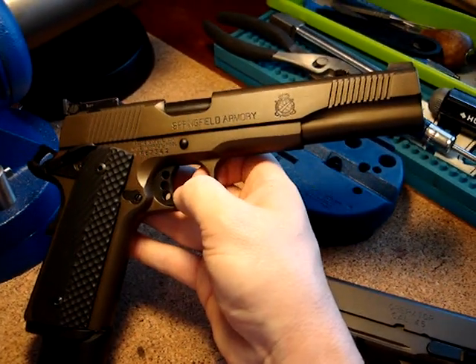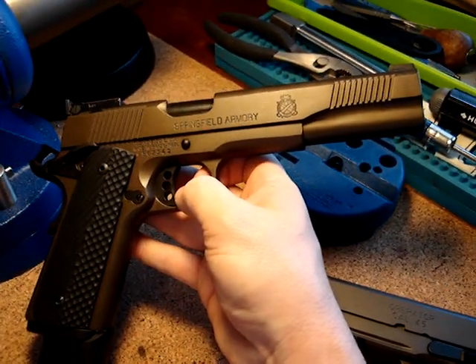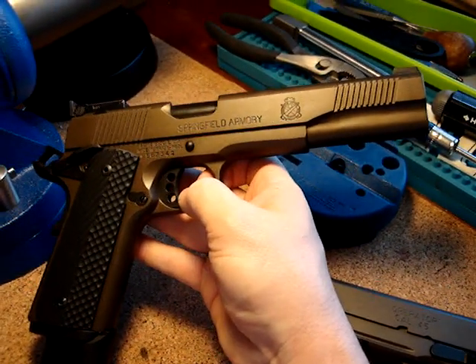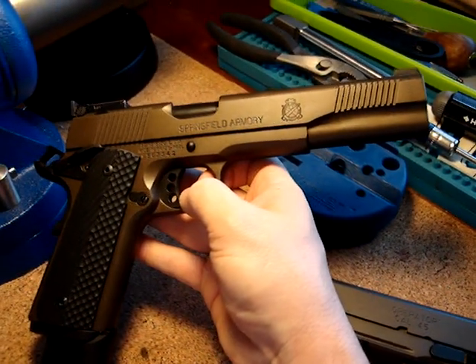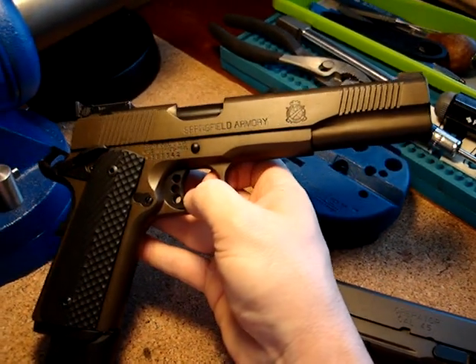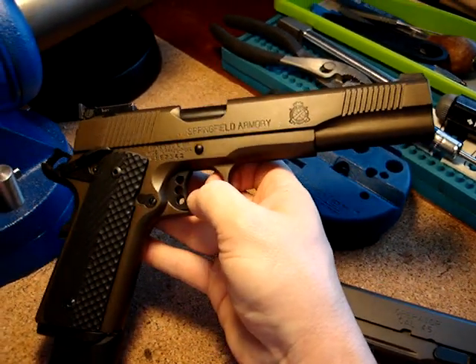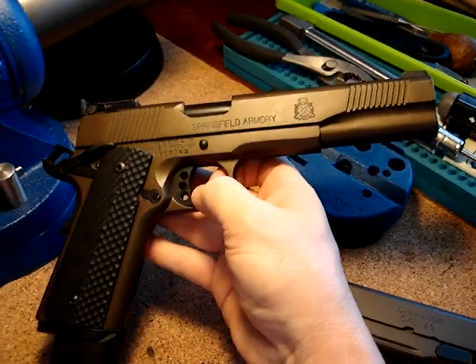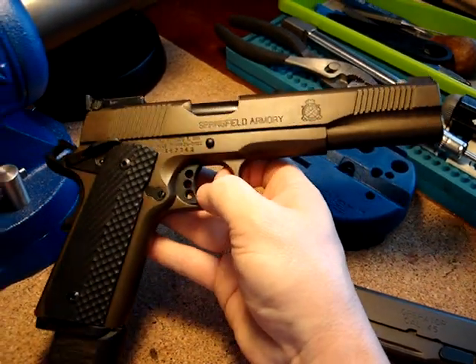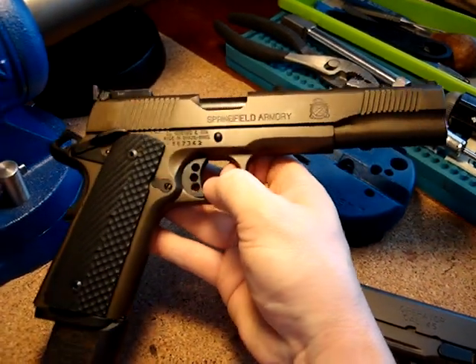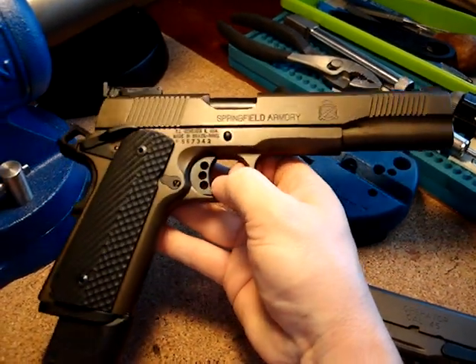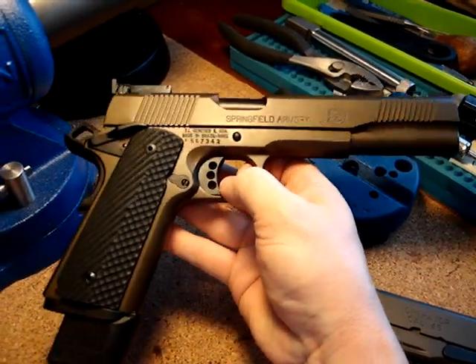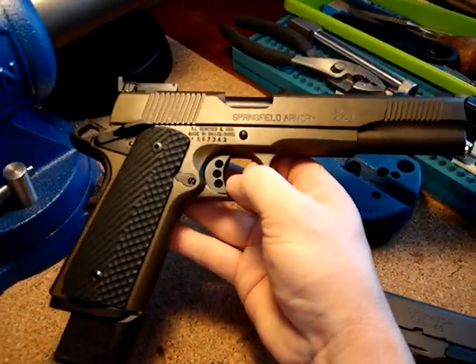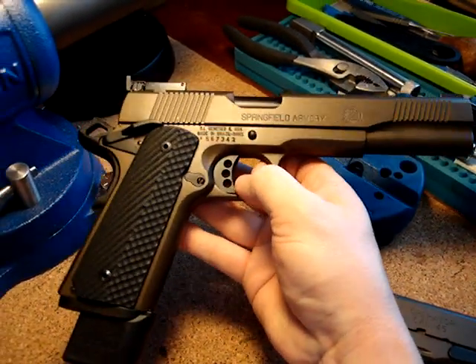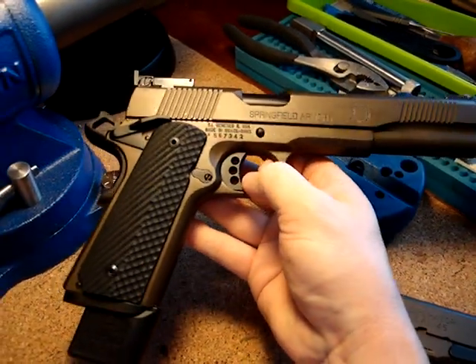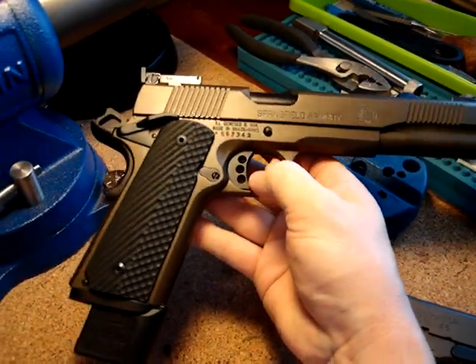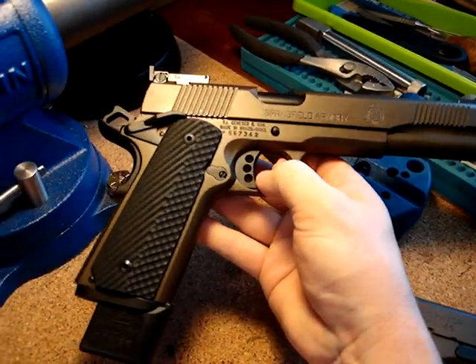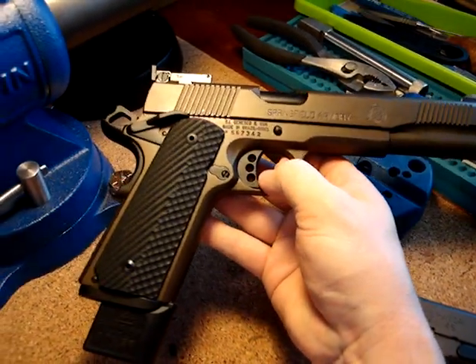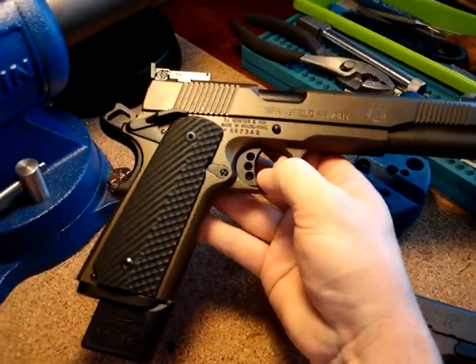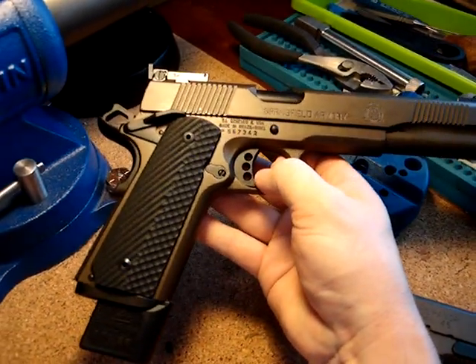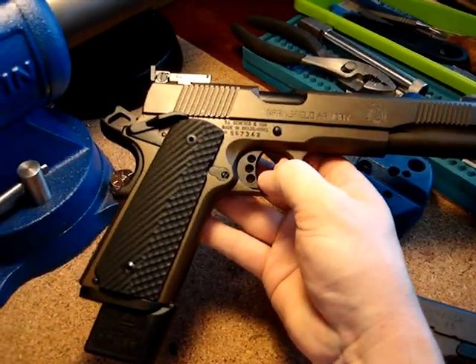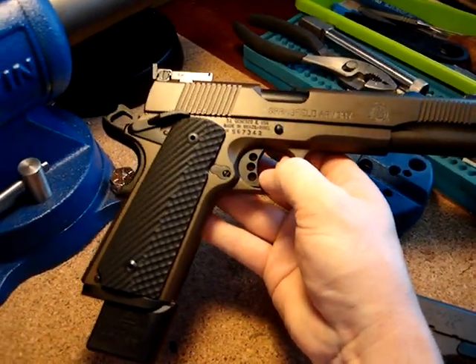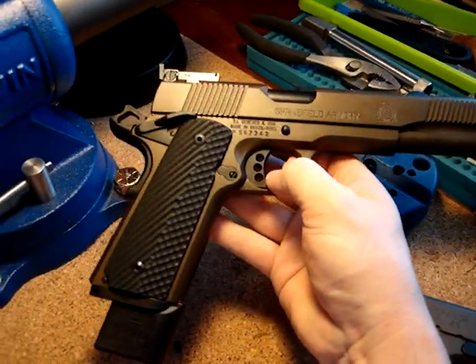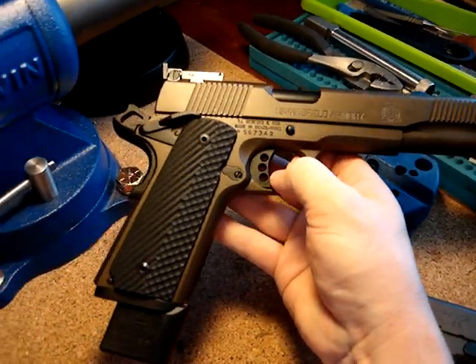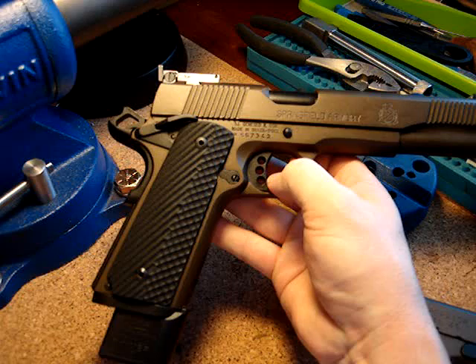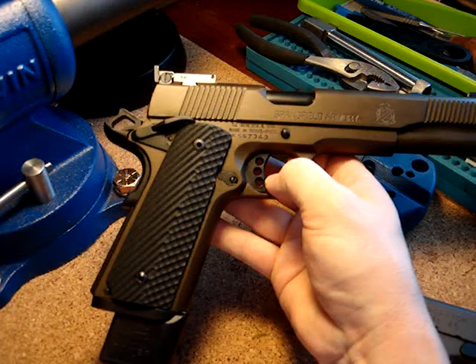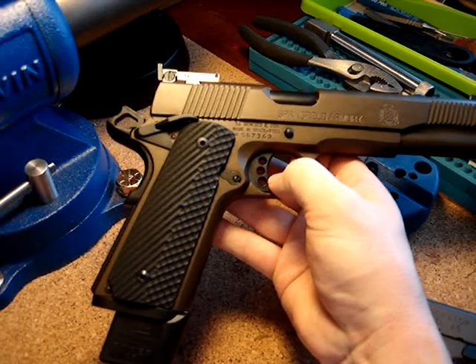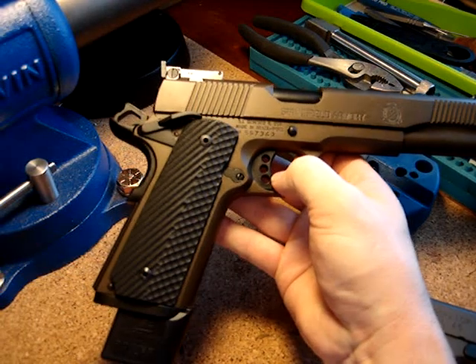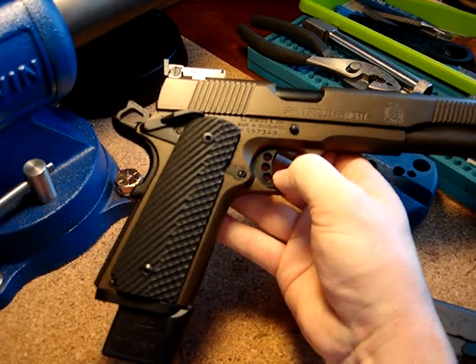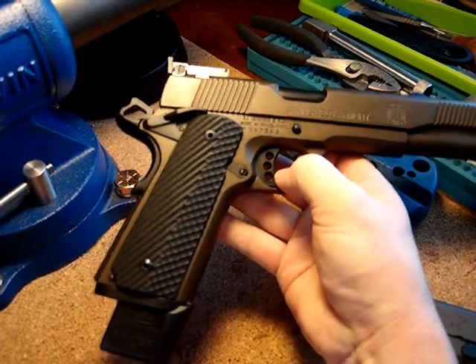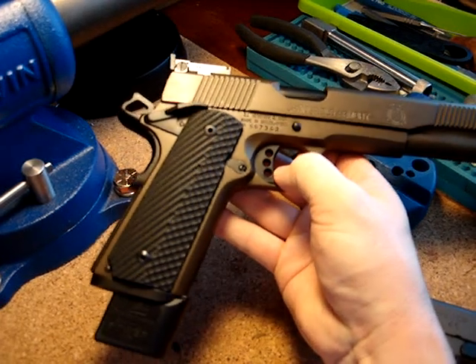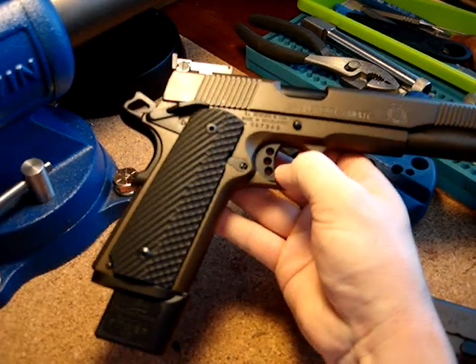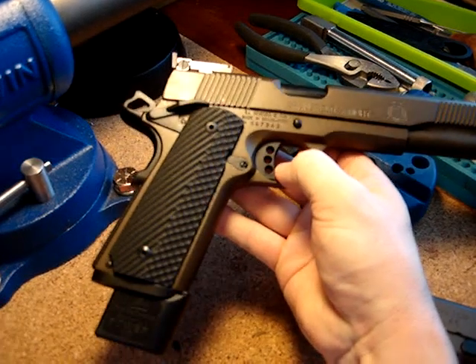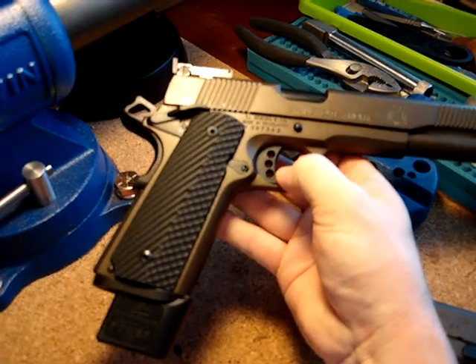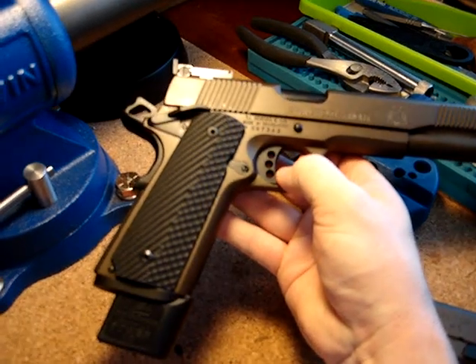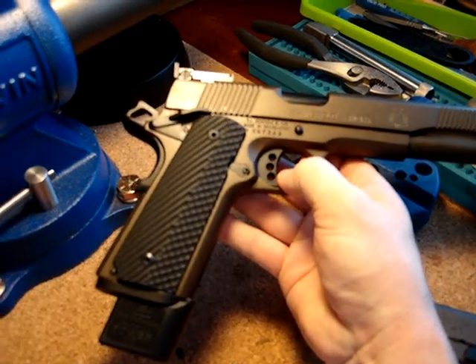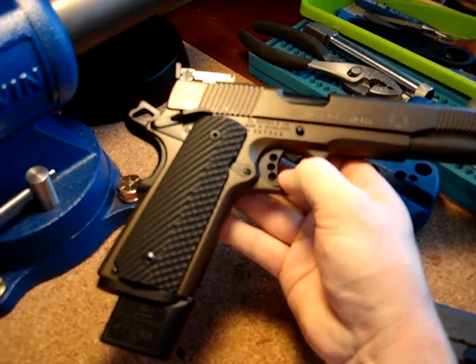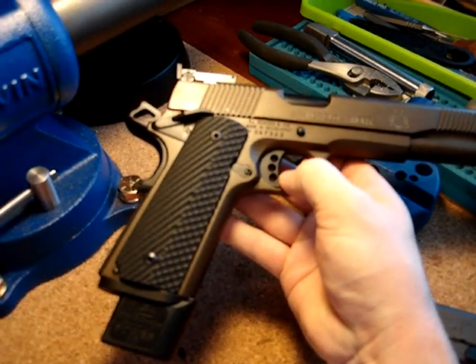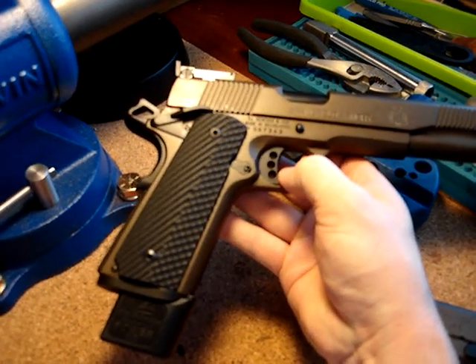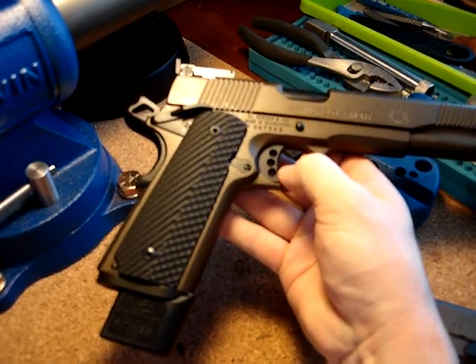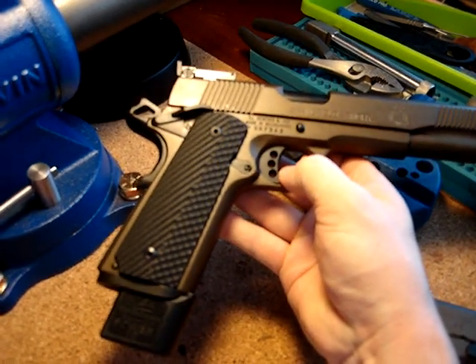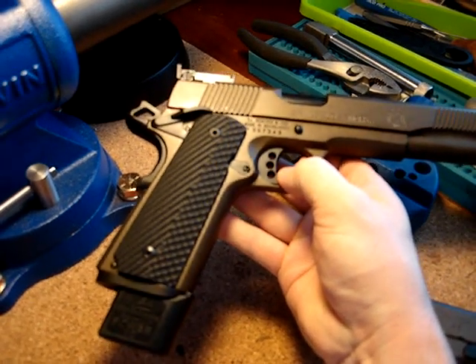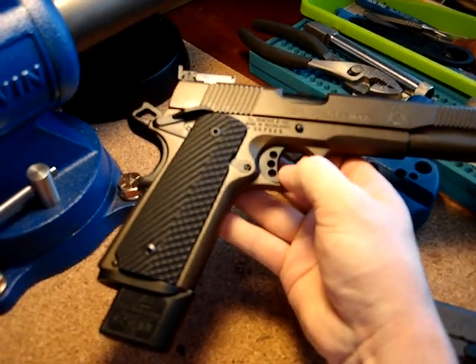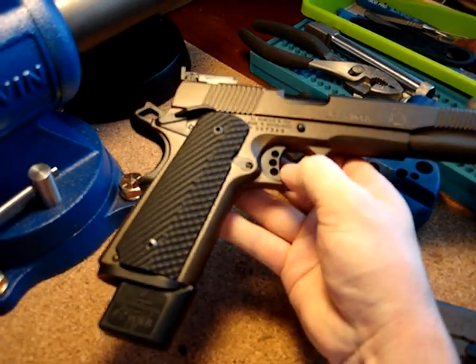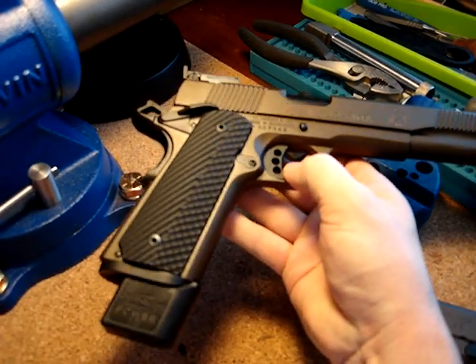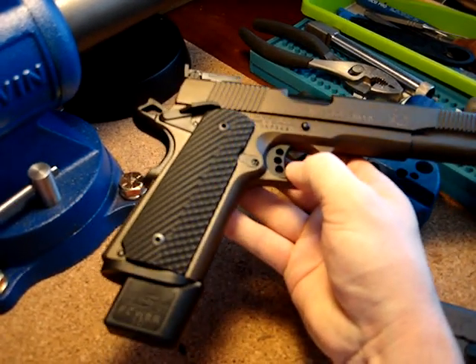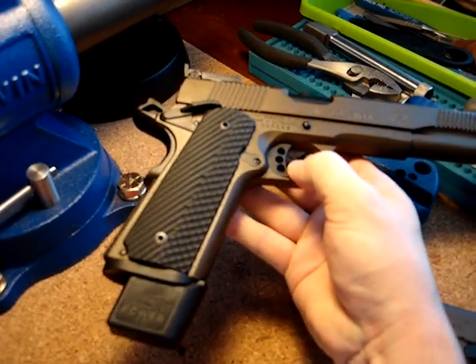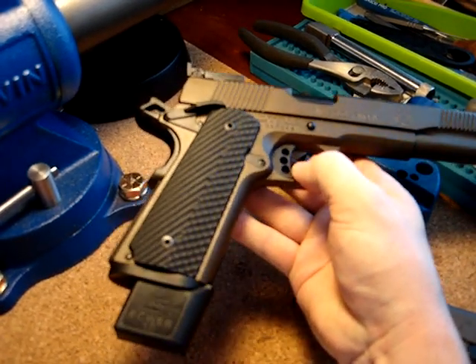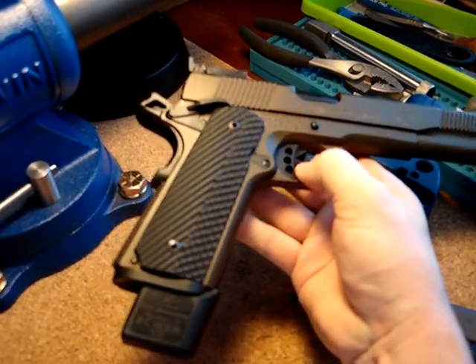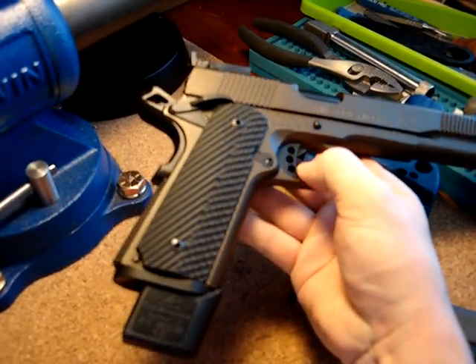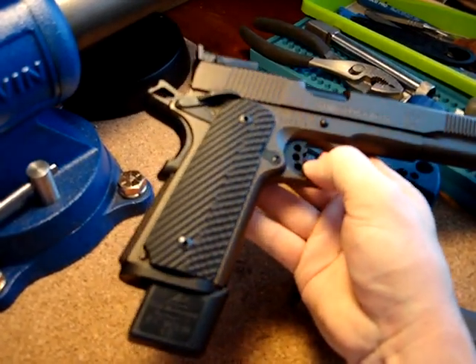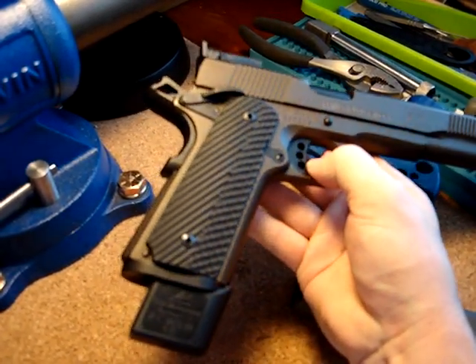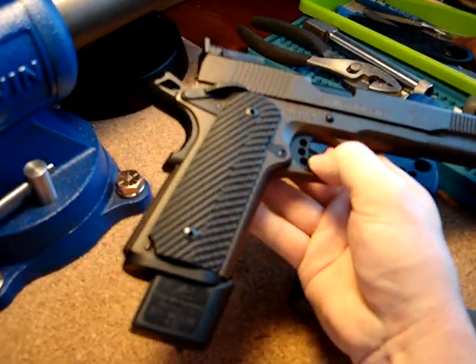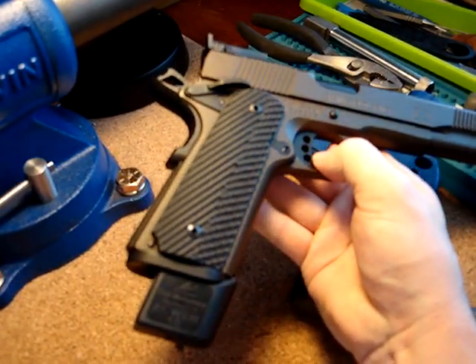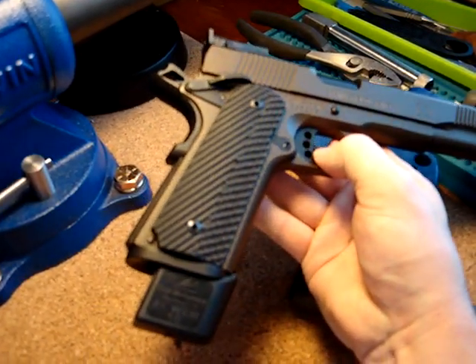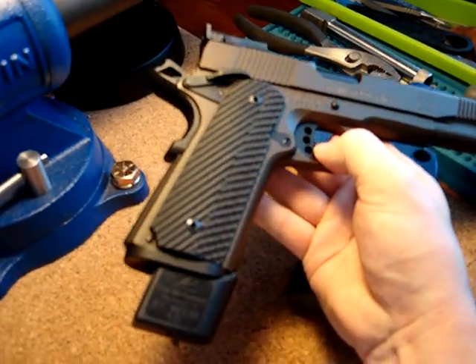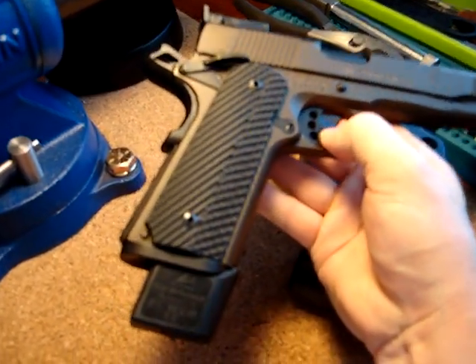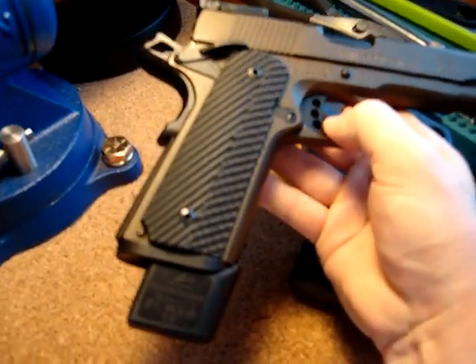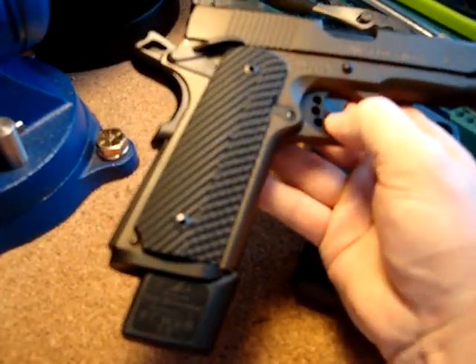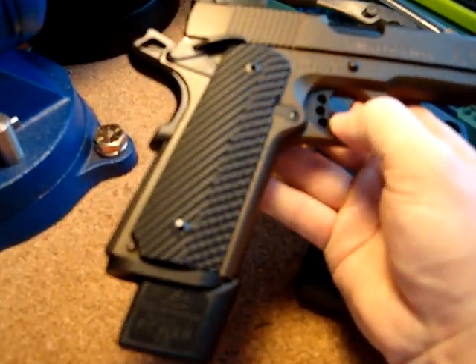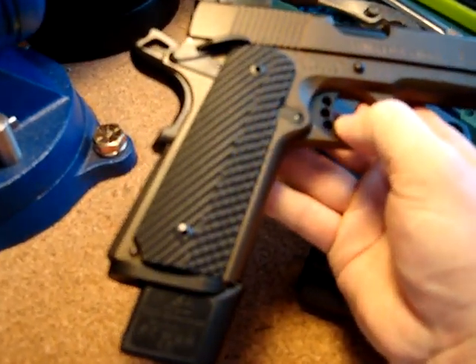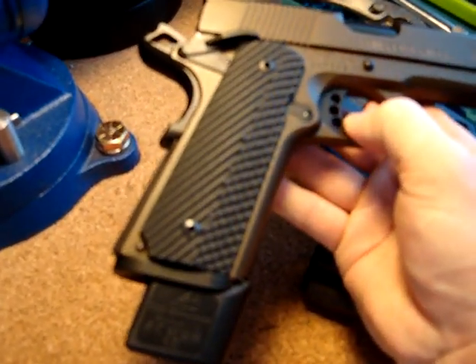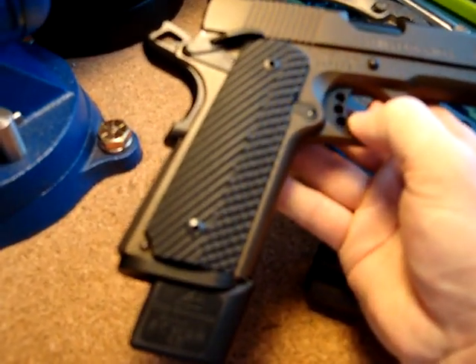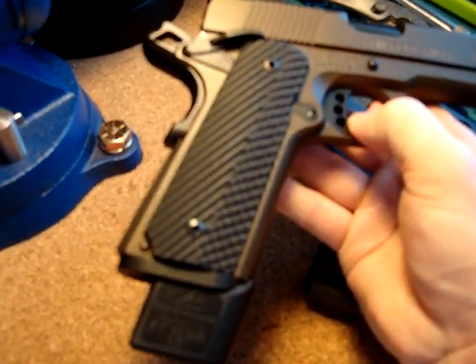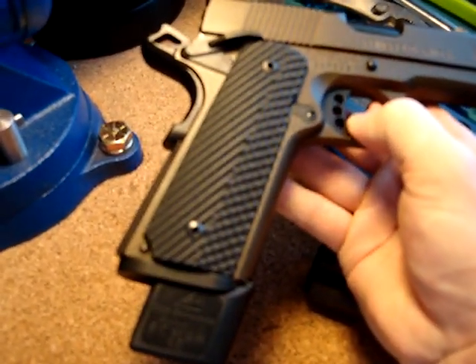It's actually almost as good as my trigger job, if not as good as from Nighthawk. I just re-profiled the sears and made it just a little more crisp.